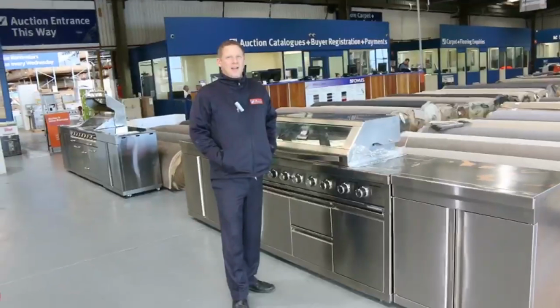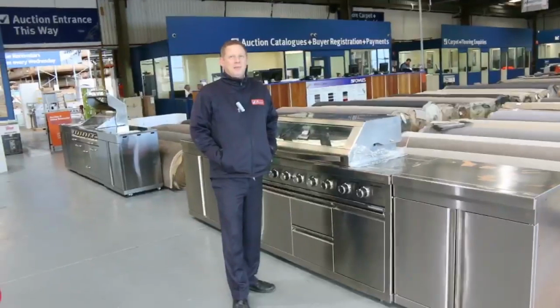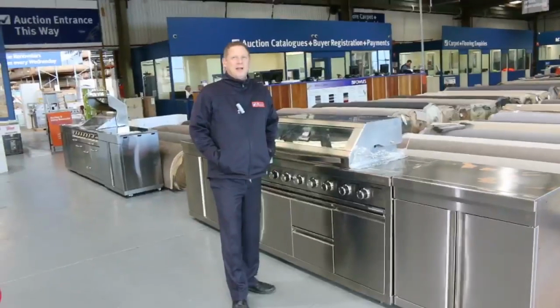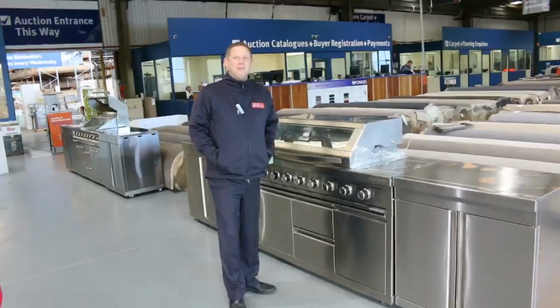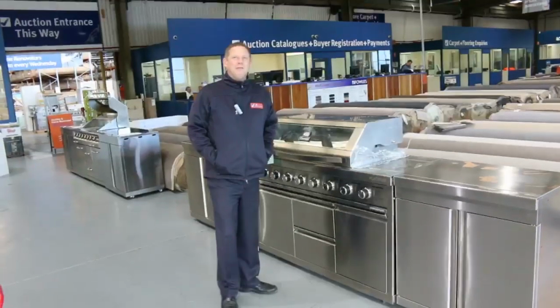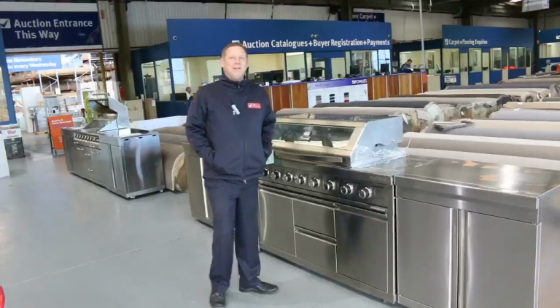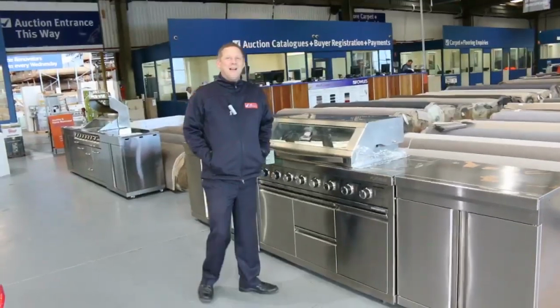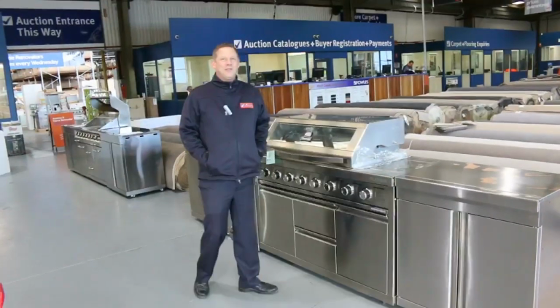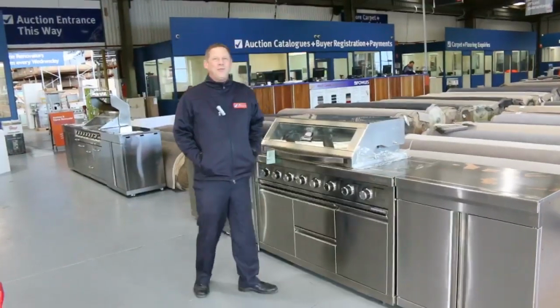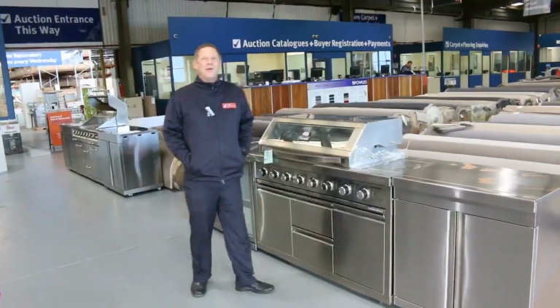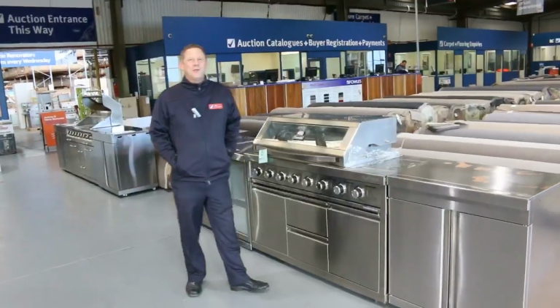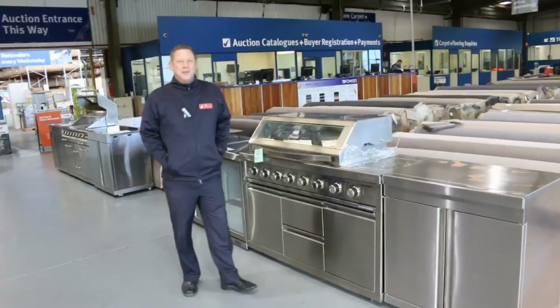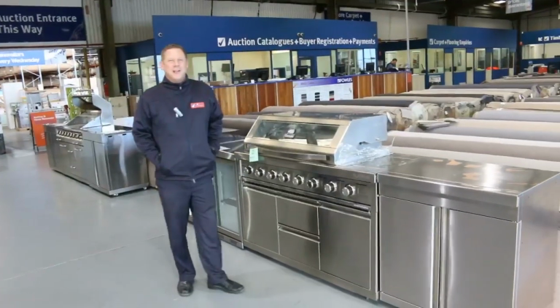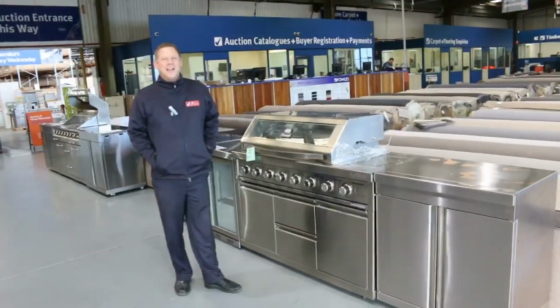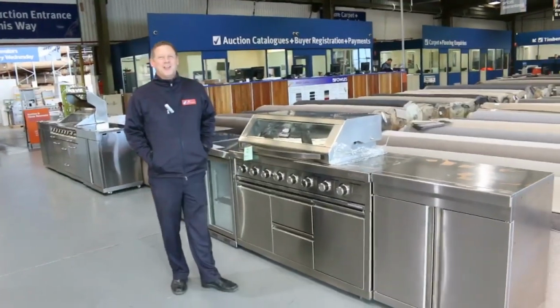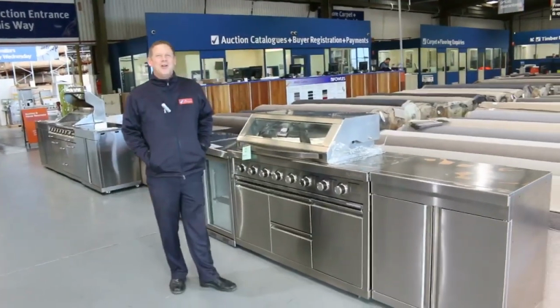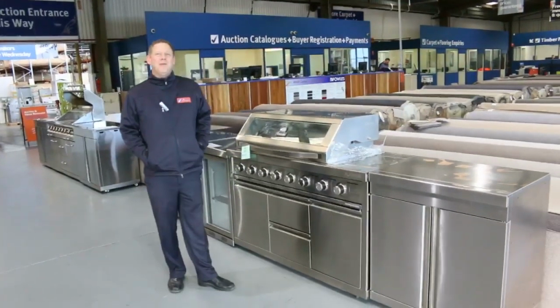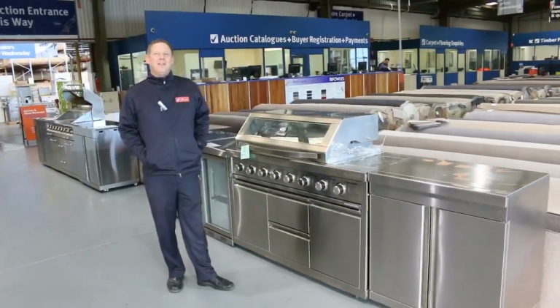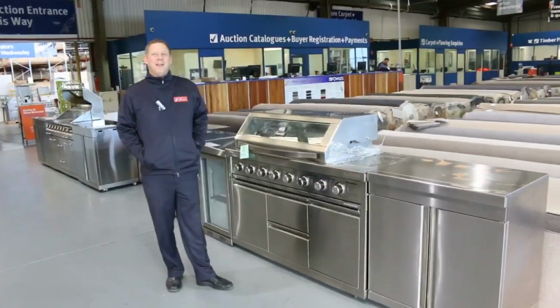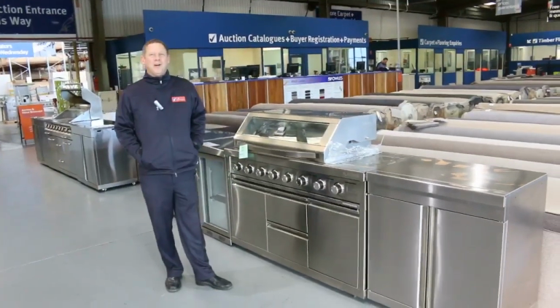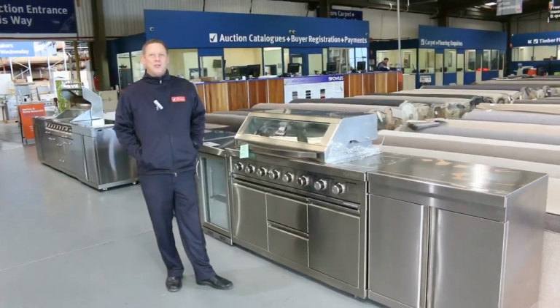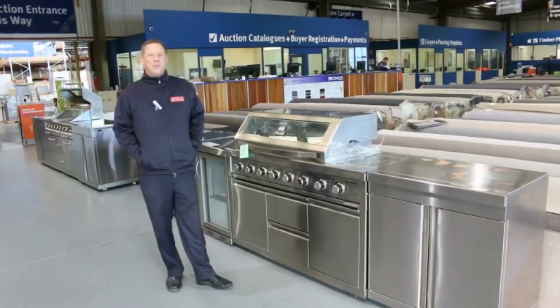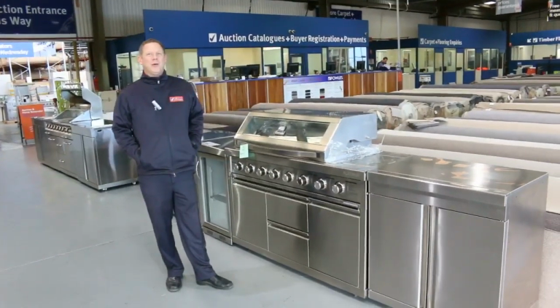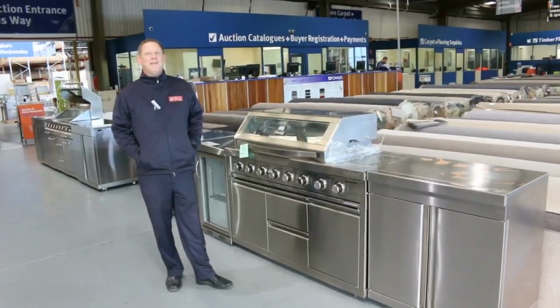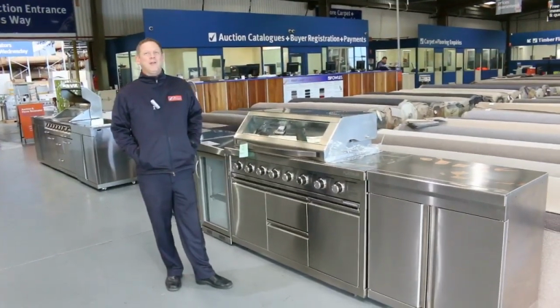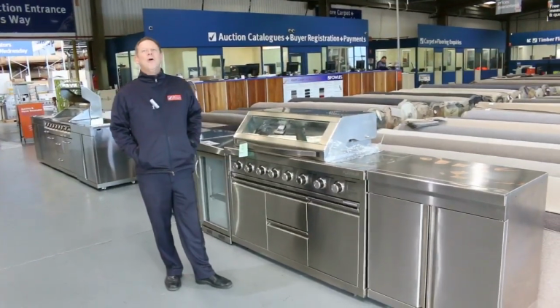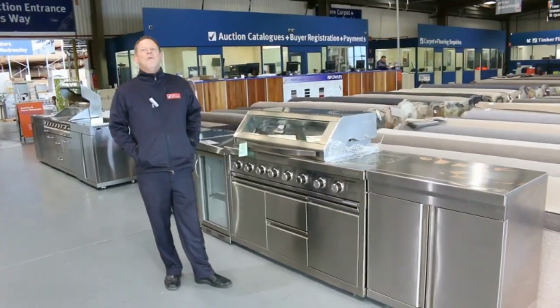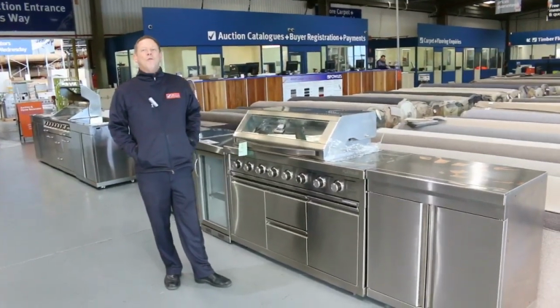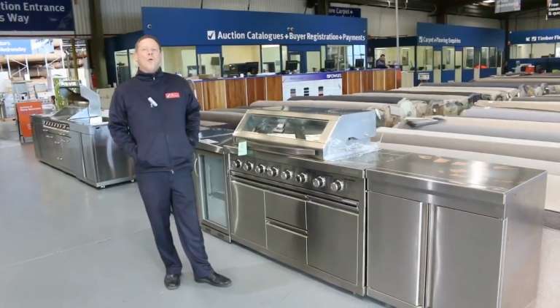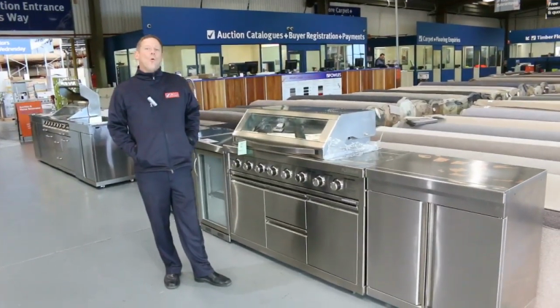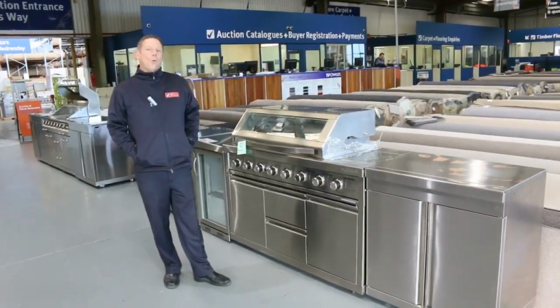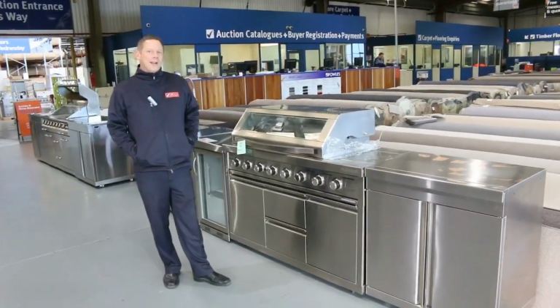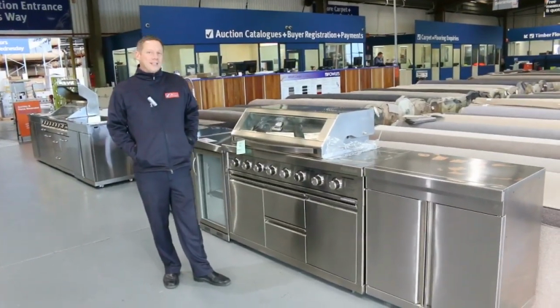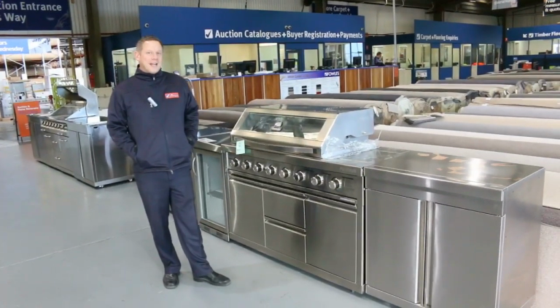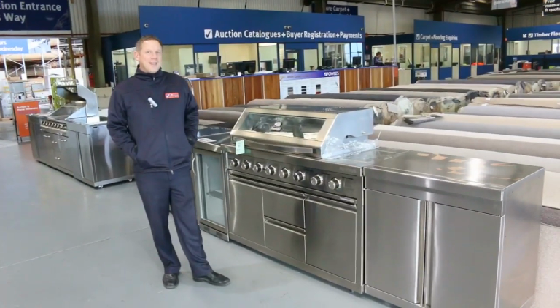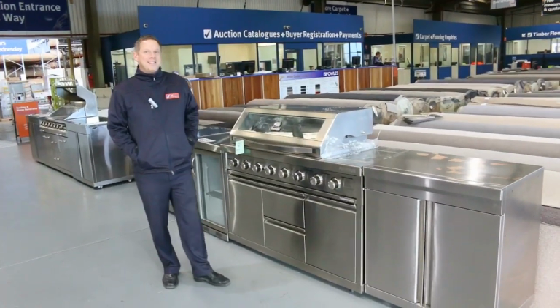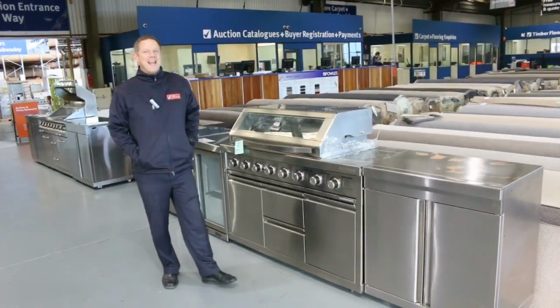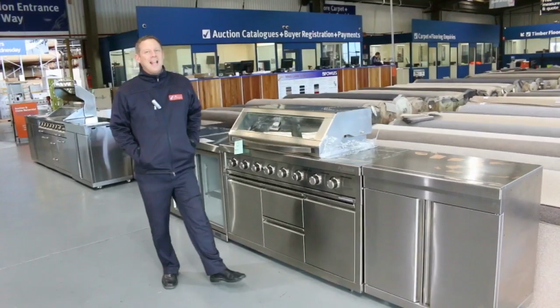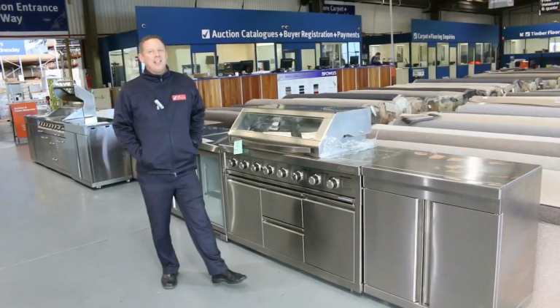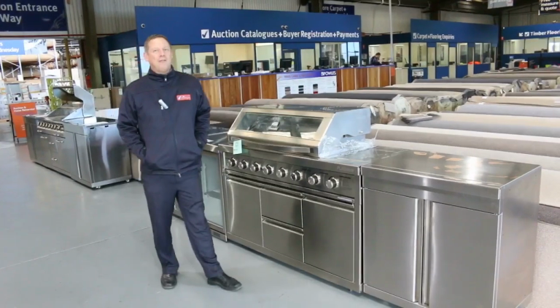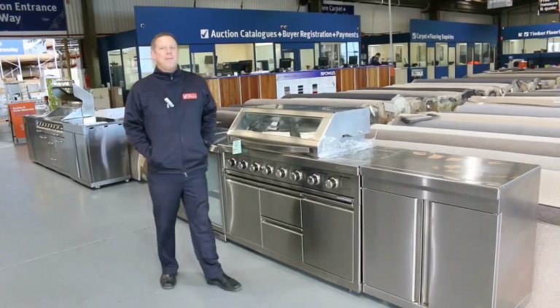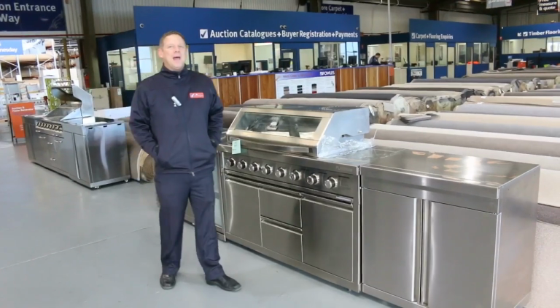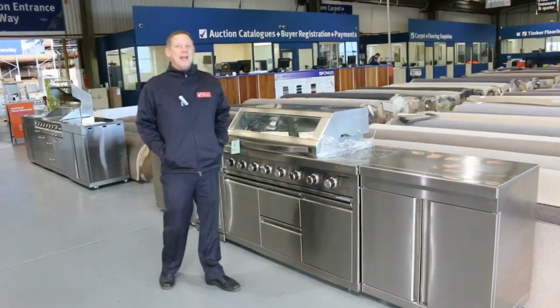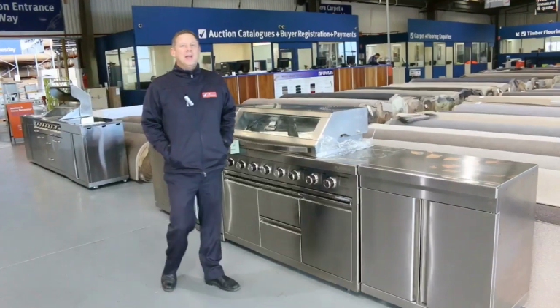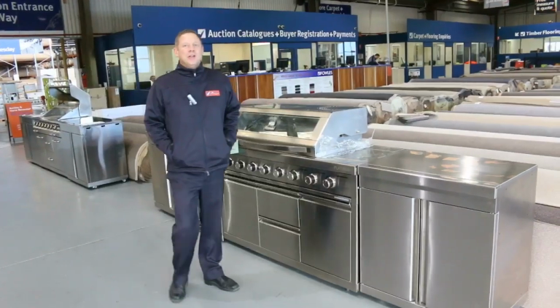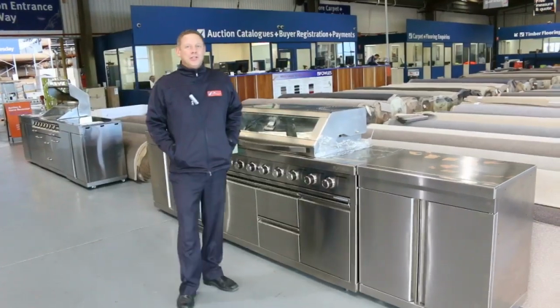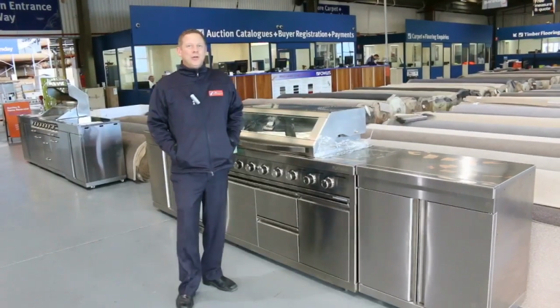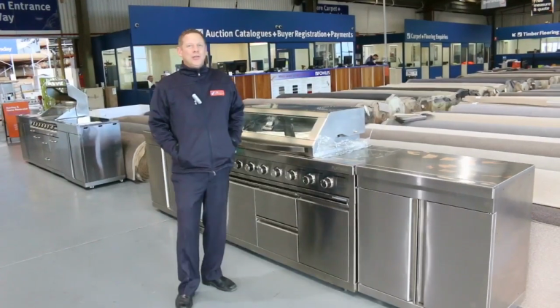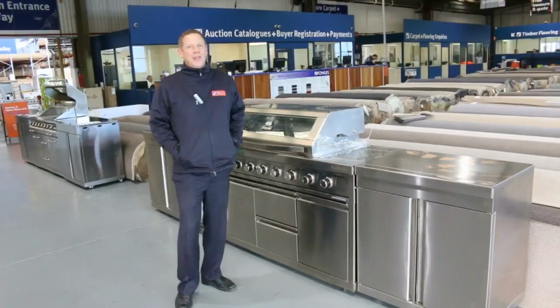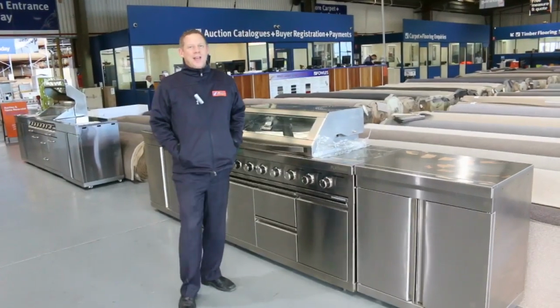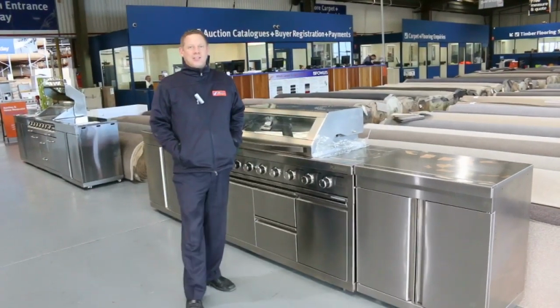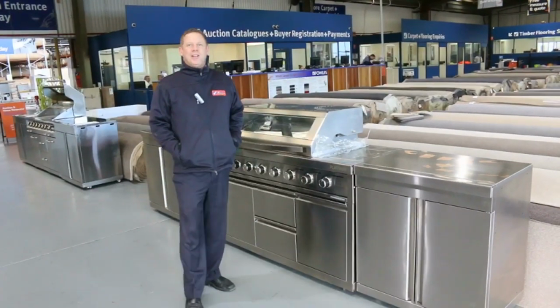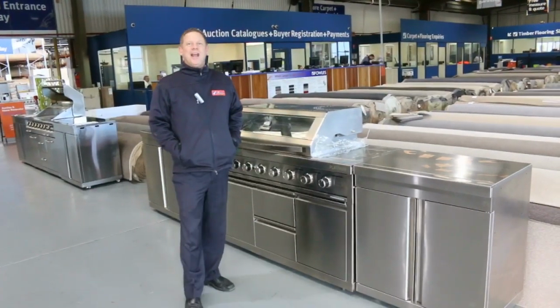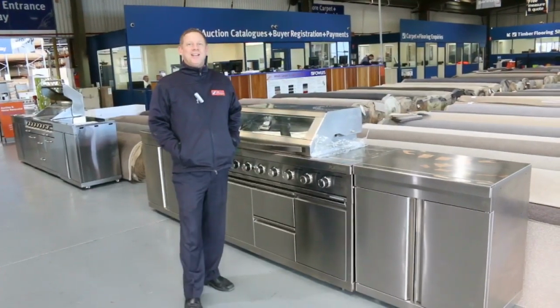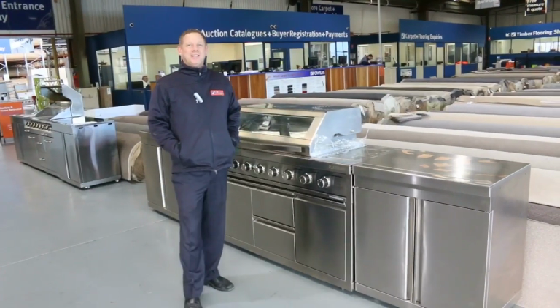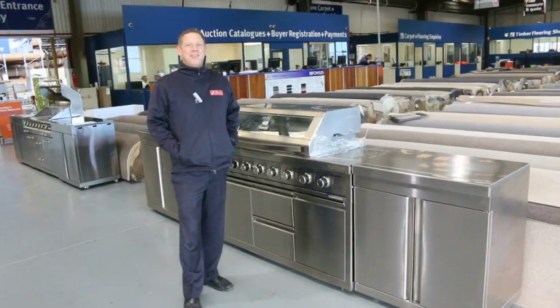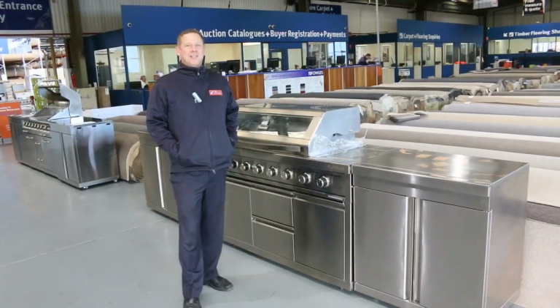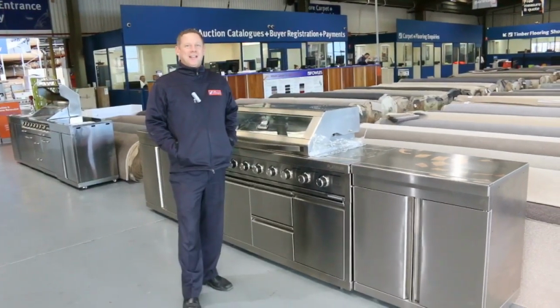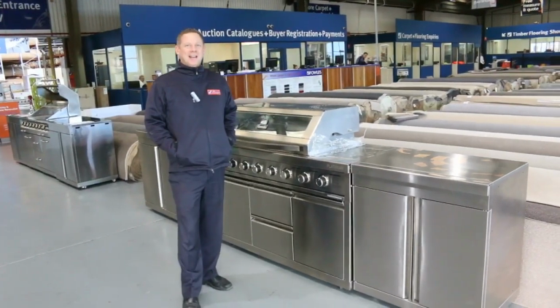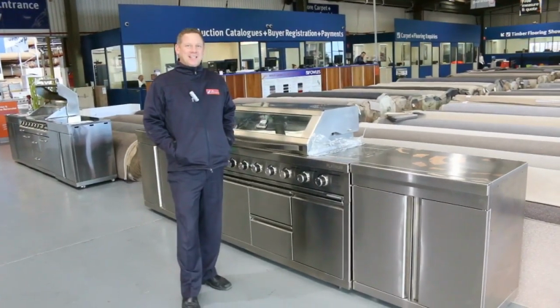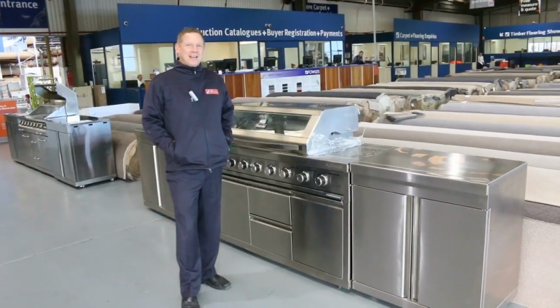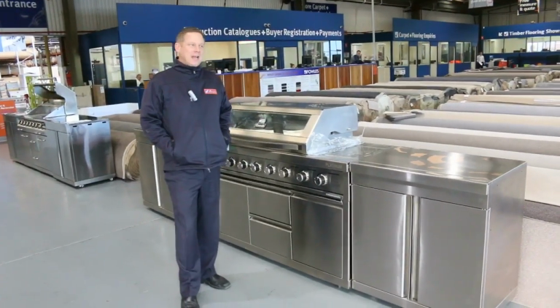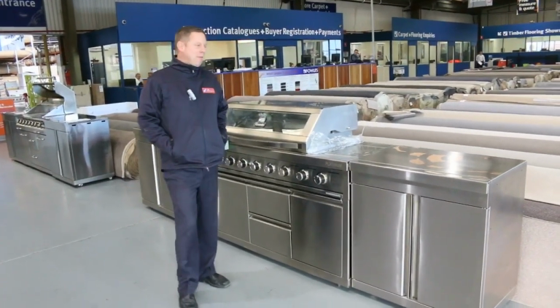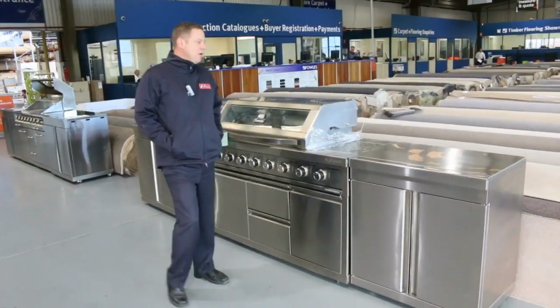Hi, I'm Liam from Fowles and welcome to today's Home Renovator Auction Preview for Wednesday the 10th of May 2017 at 10am.